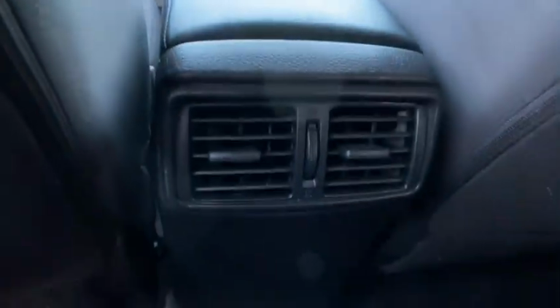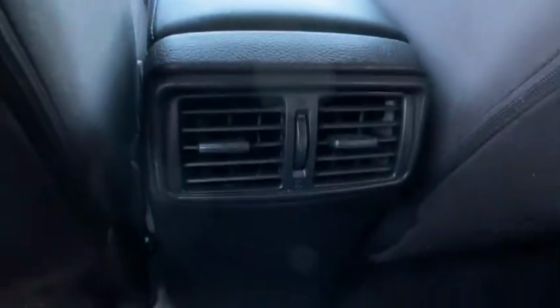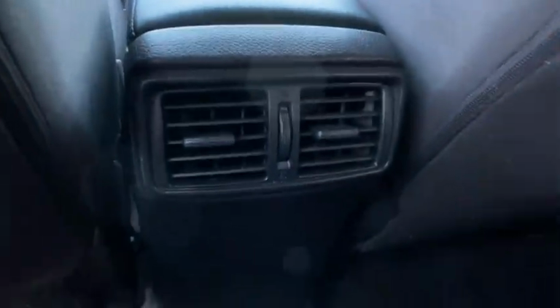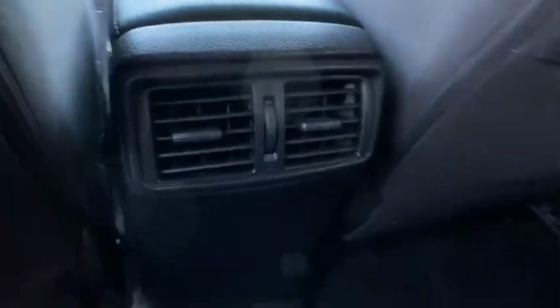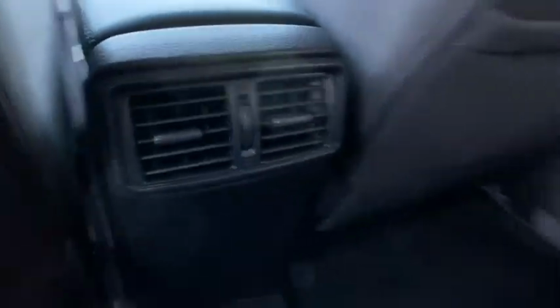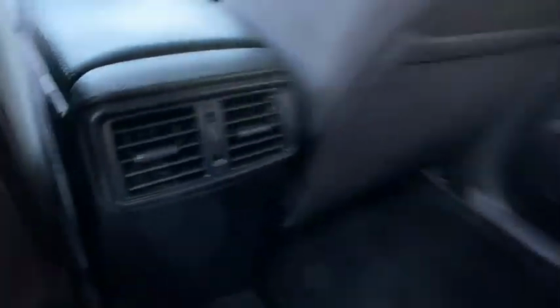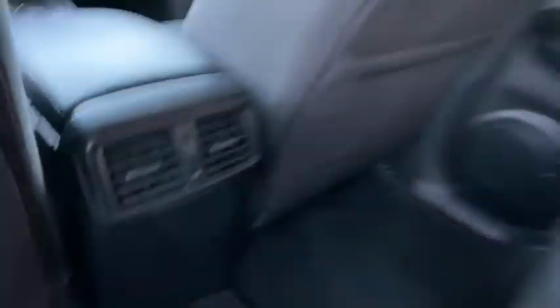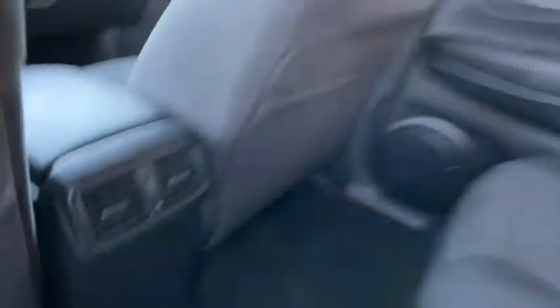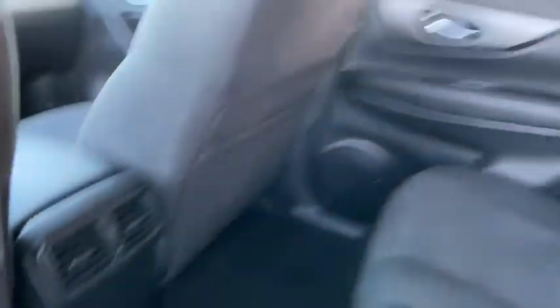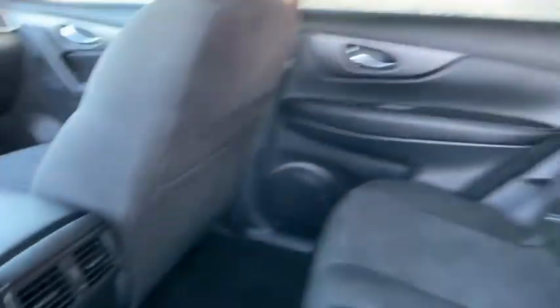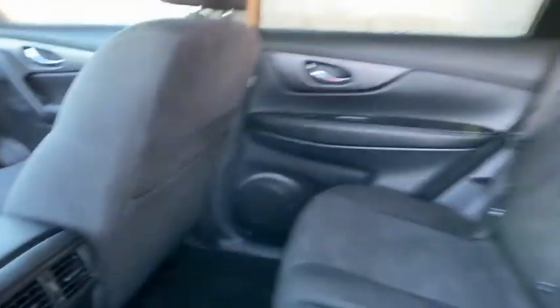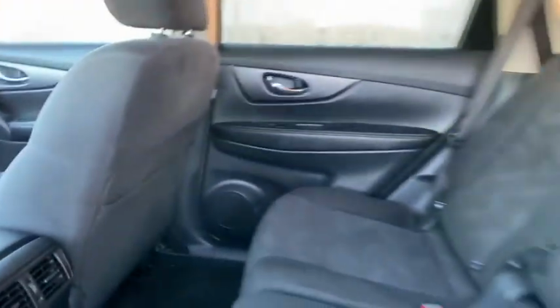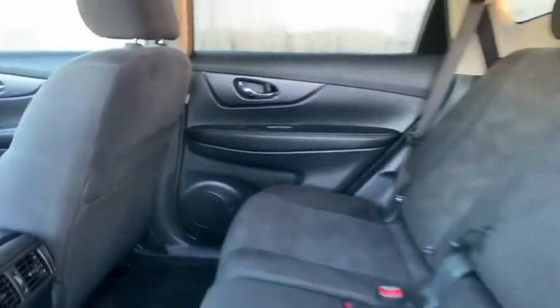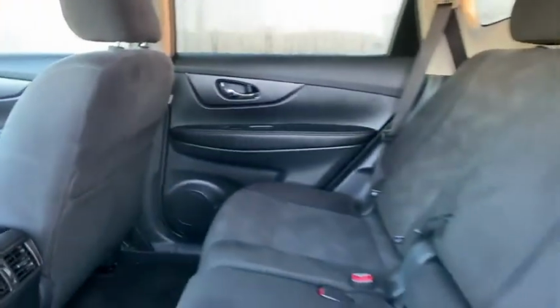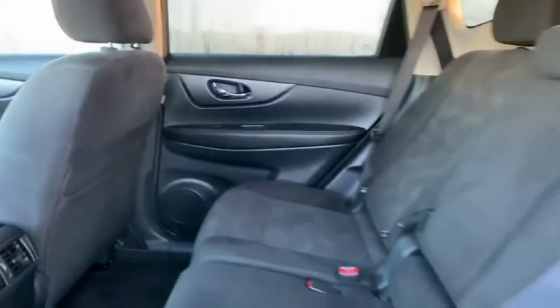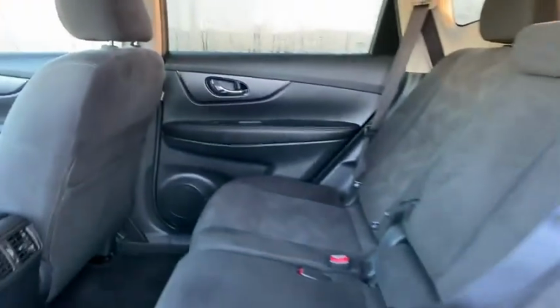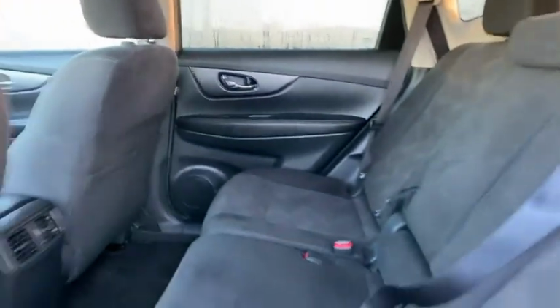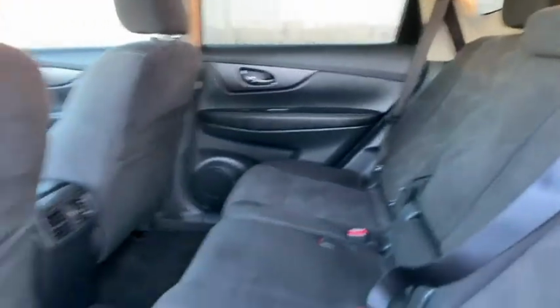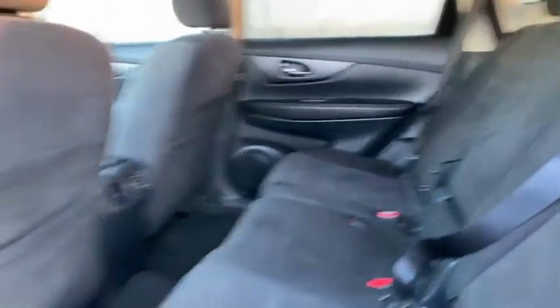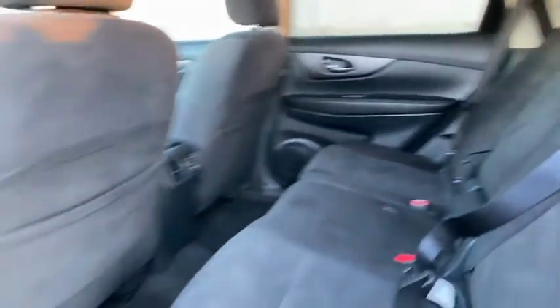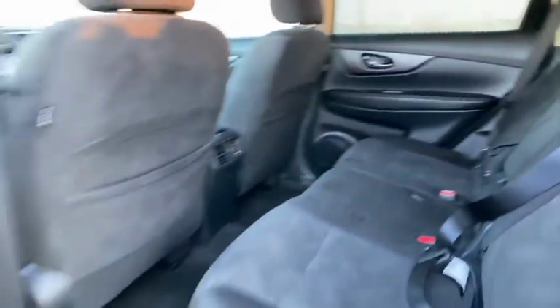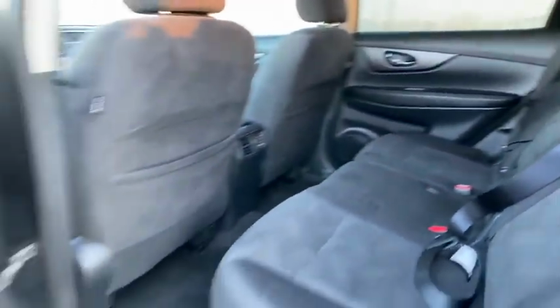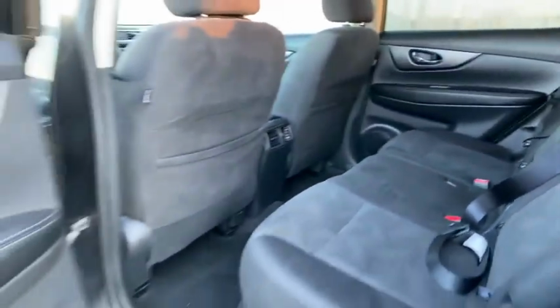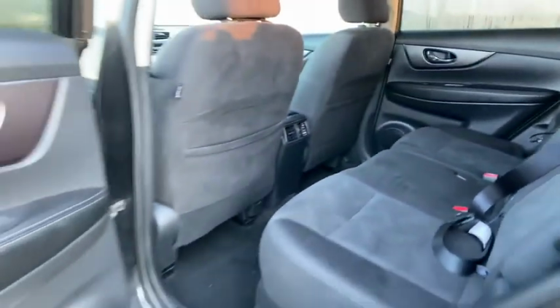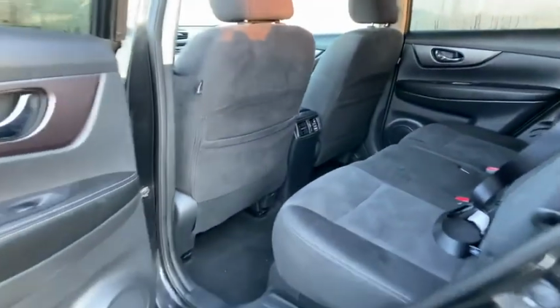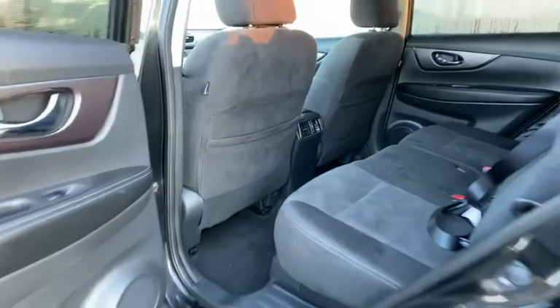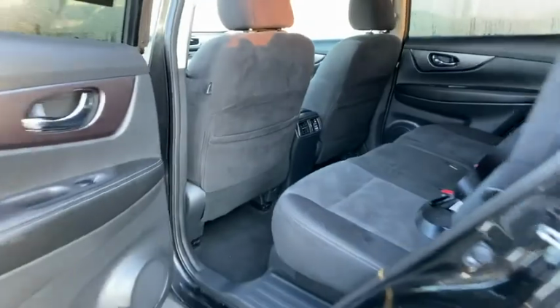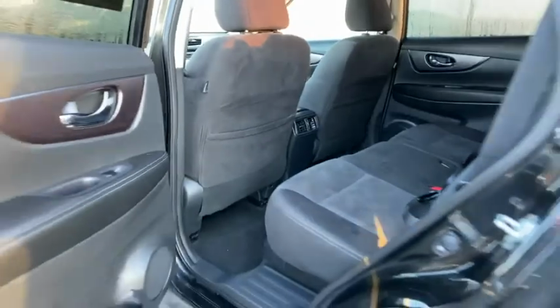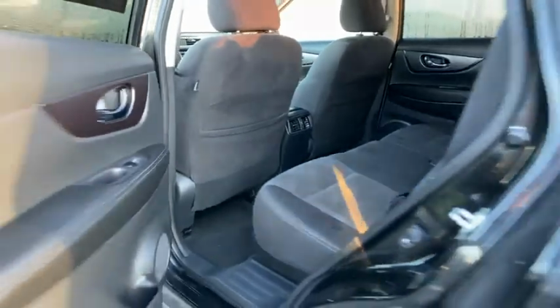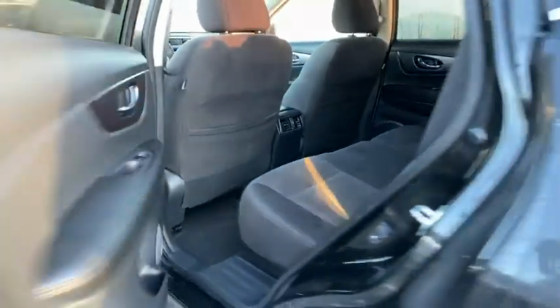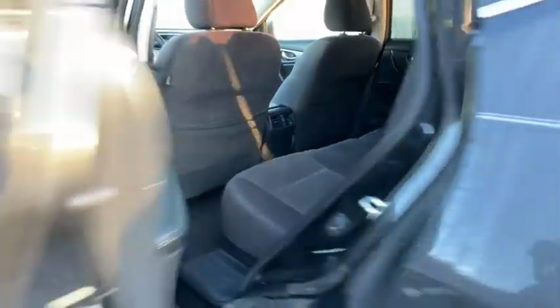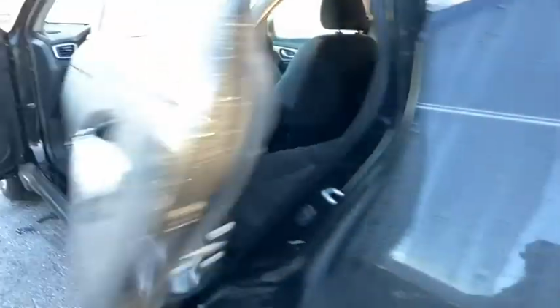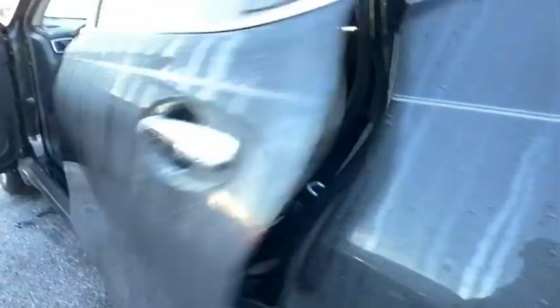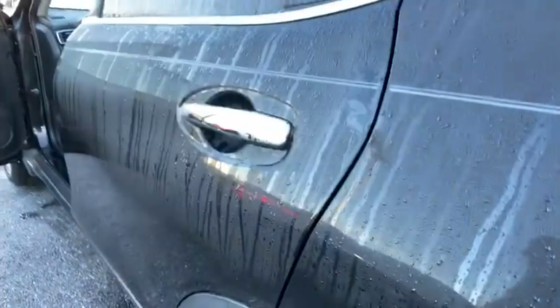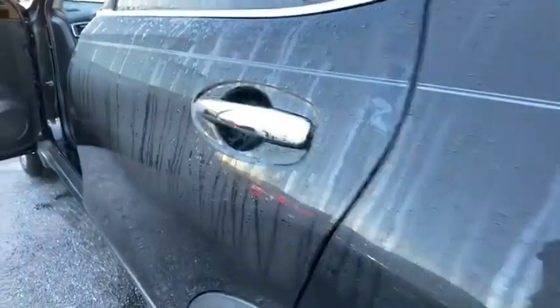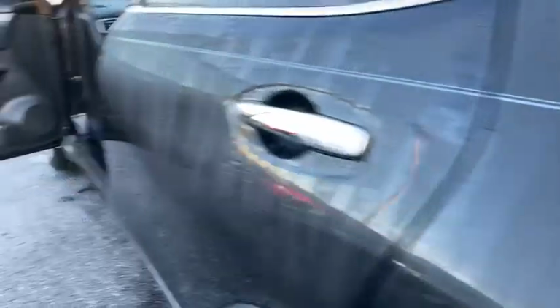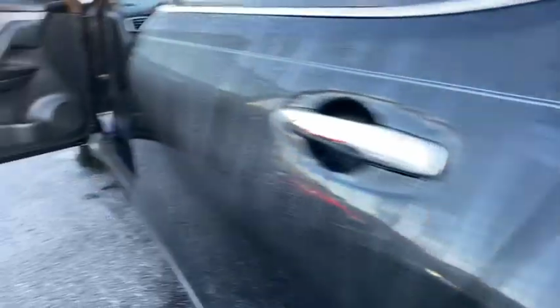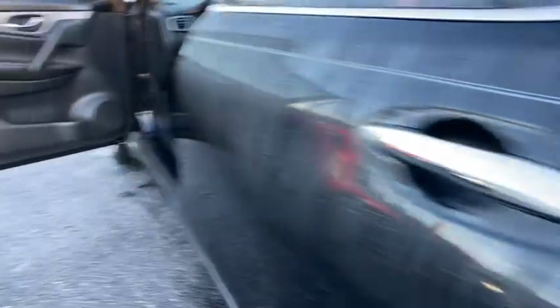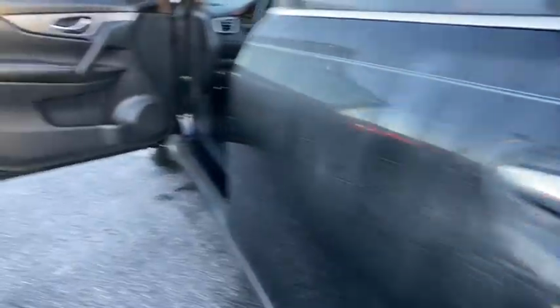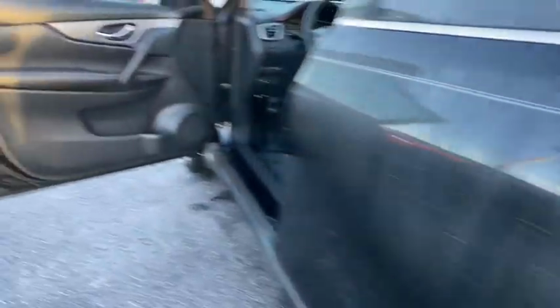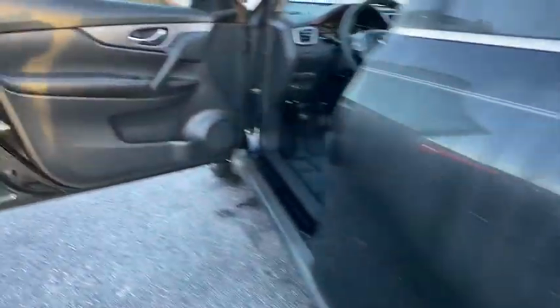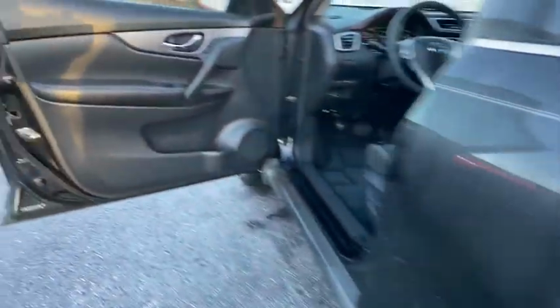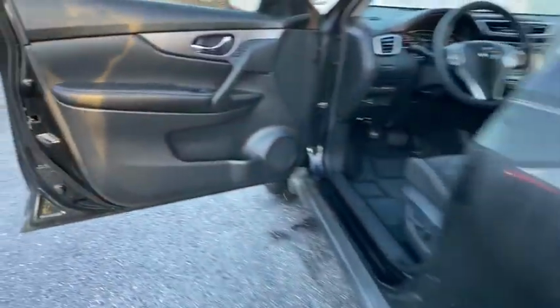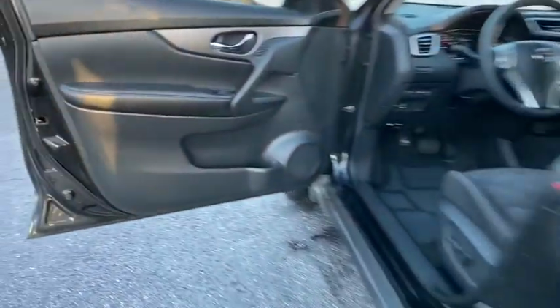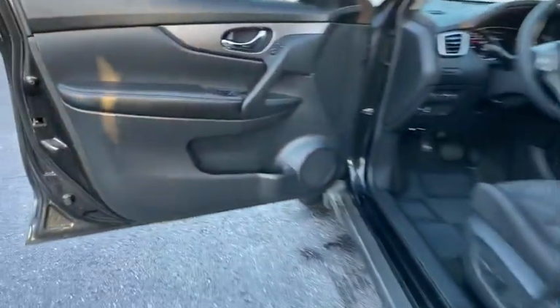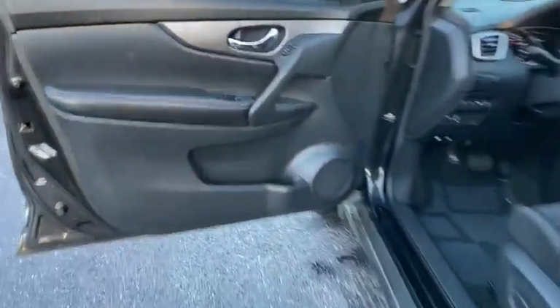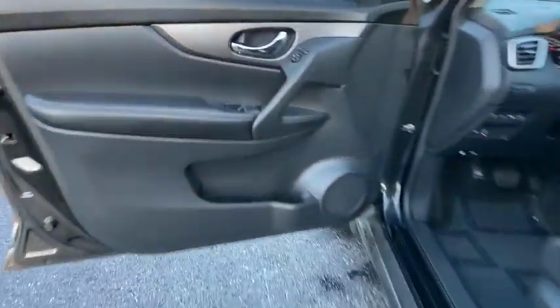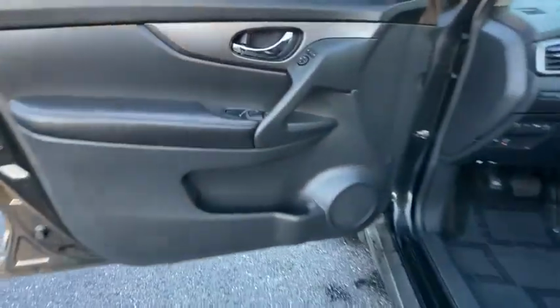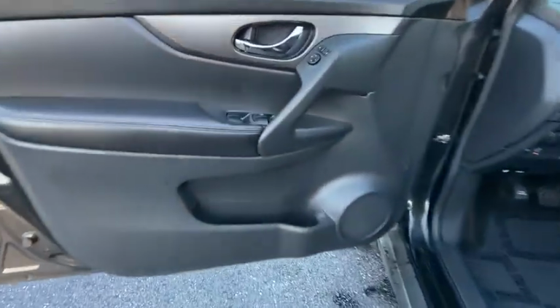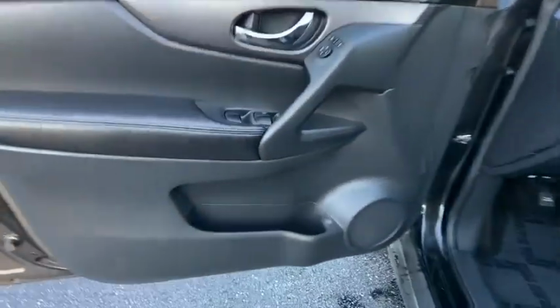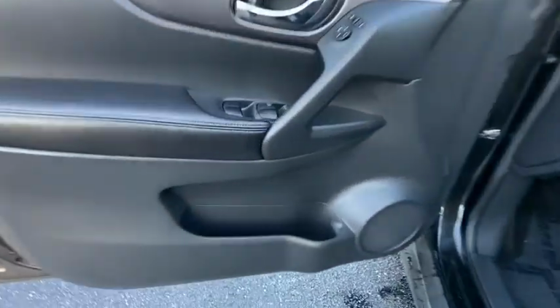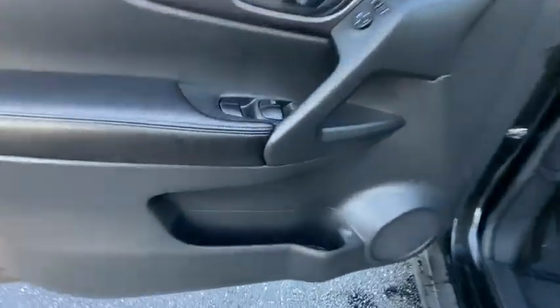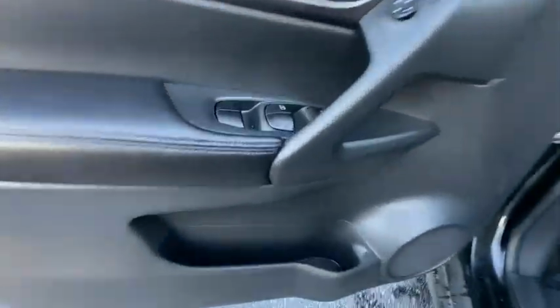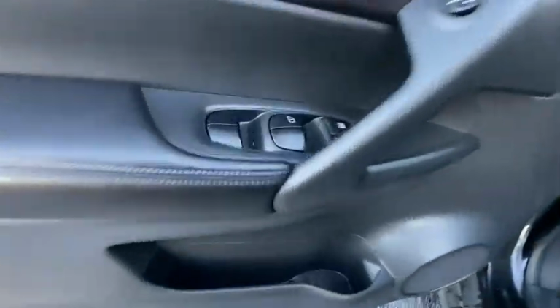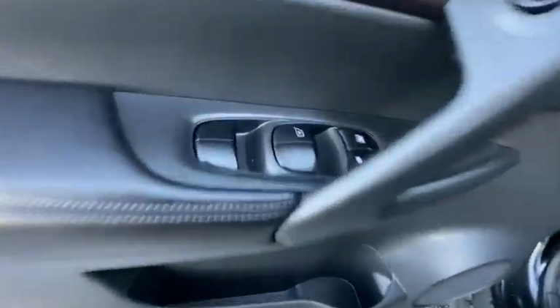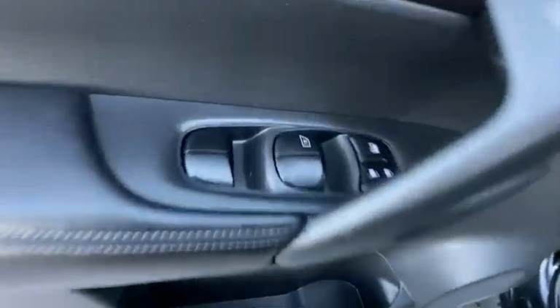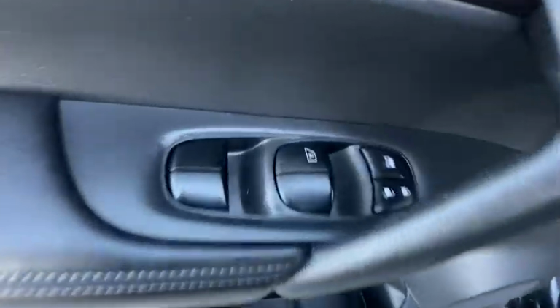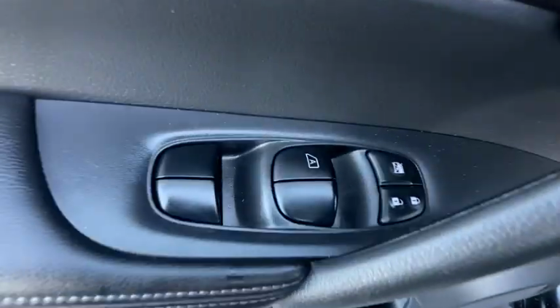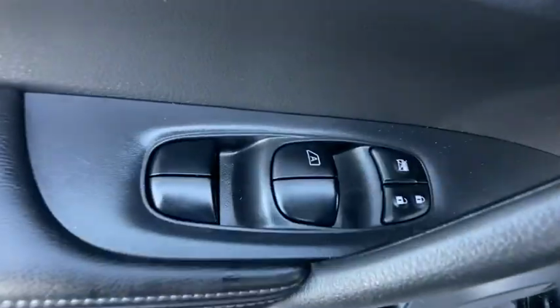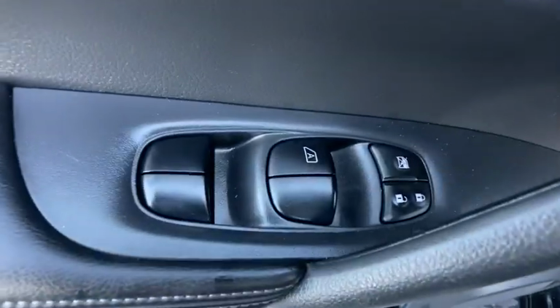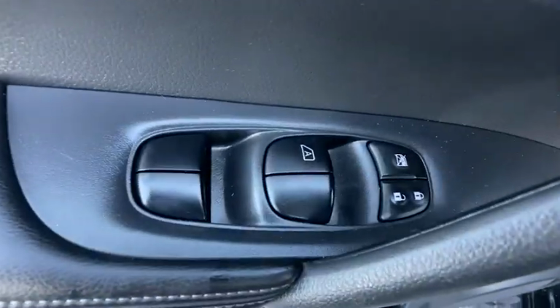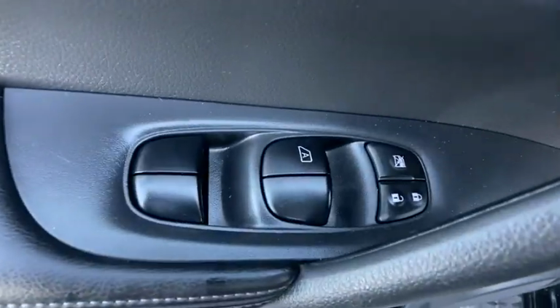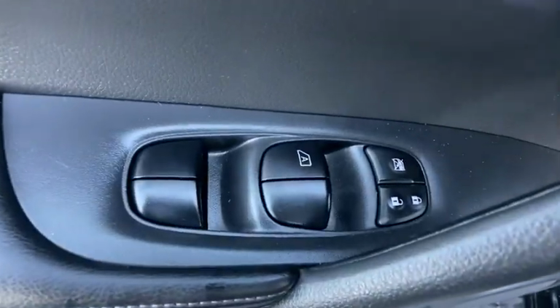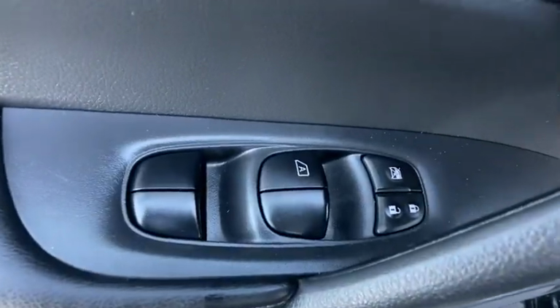Keyless start, aluminum wheels, front wheel drive, AM-FM stereo radio, climate control, center armrest, rear defrost.